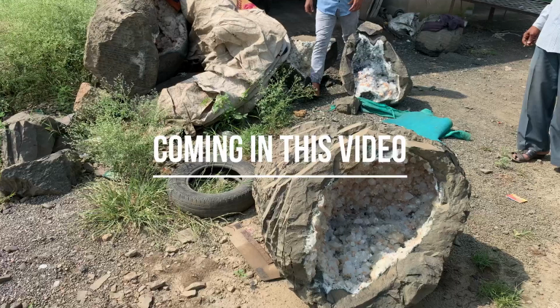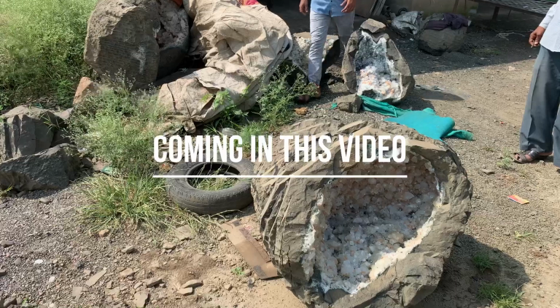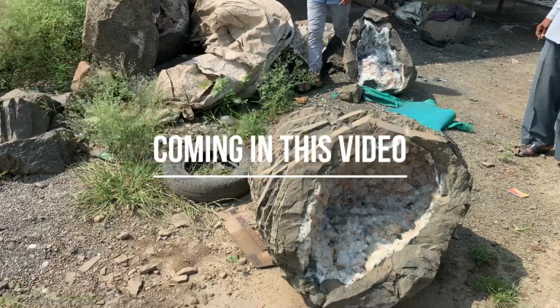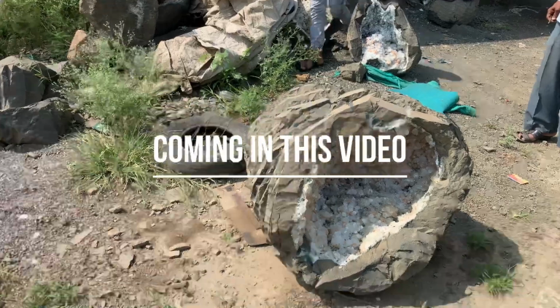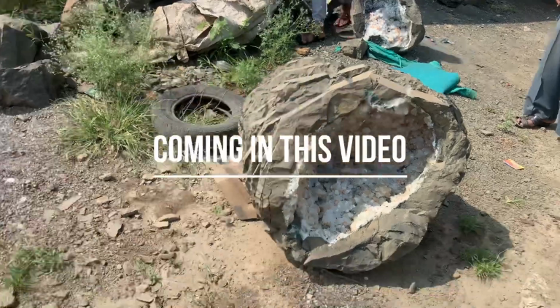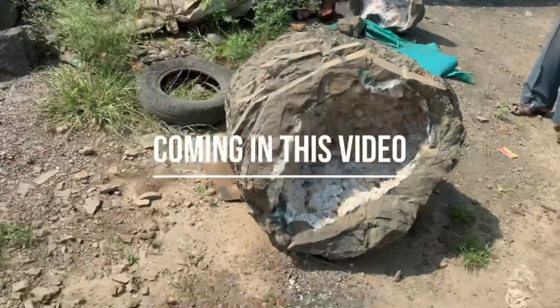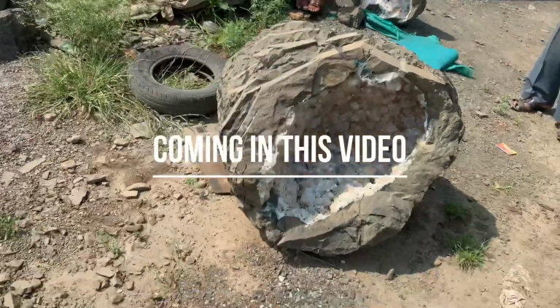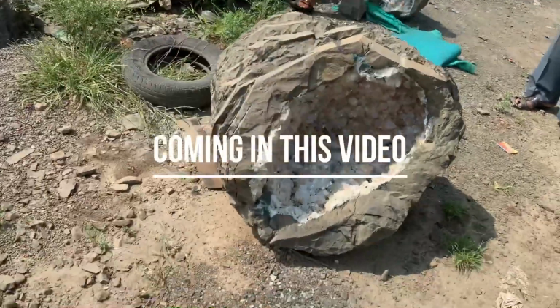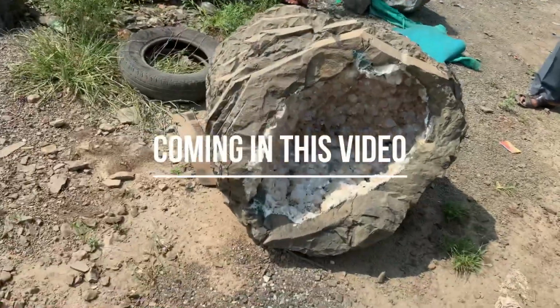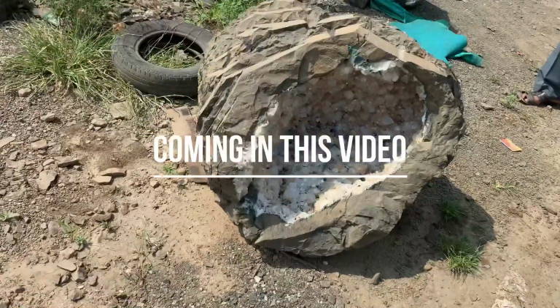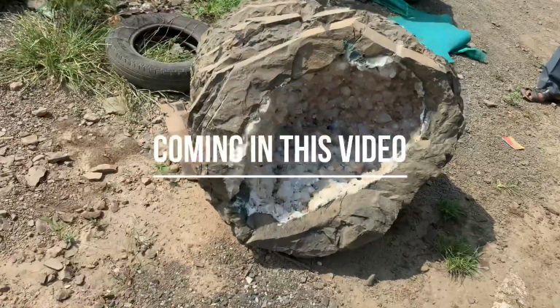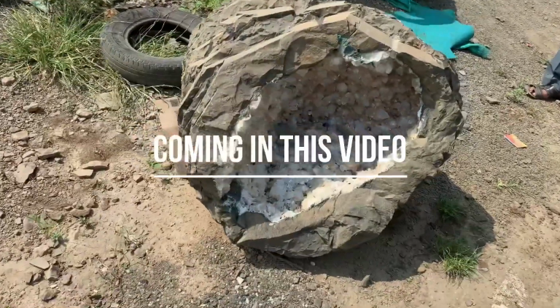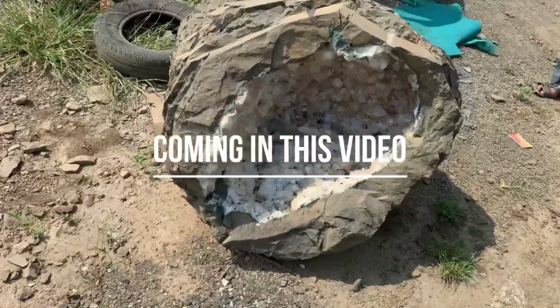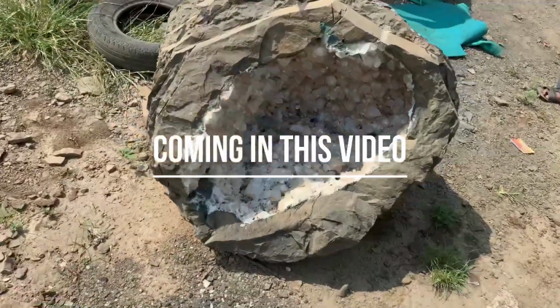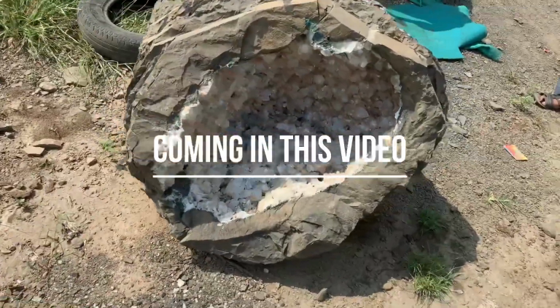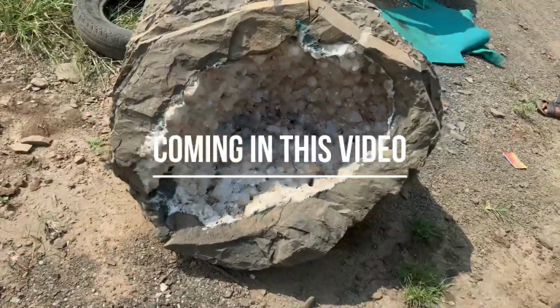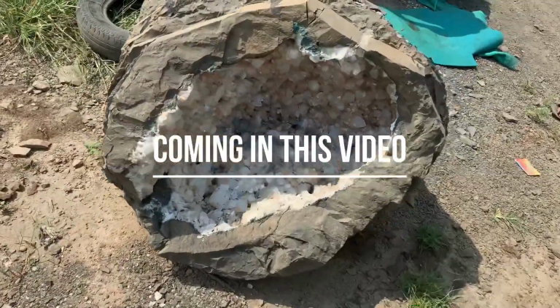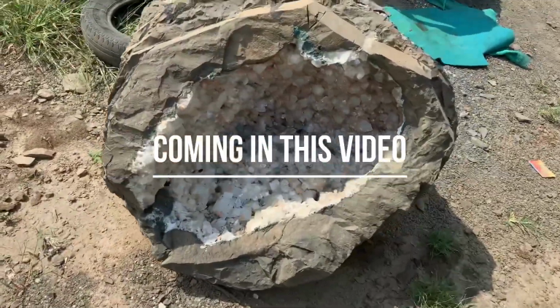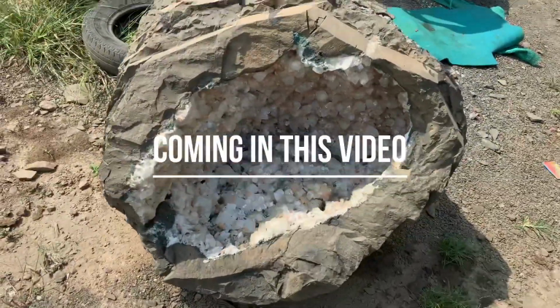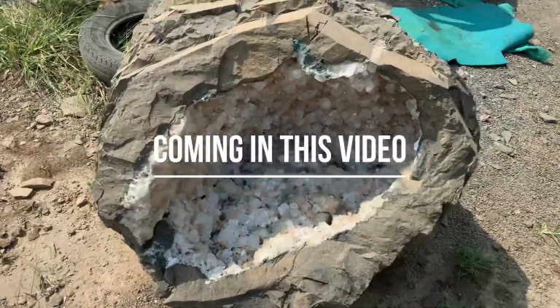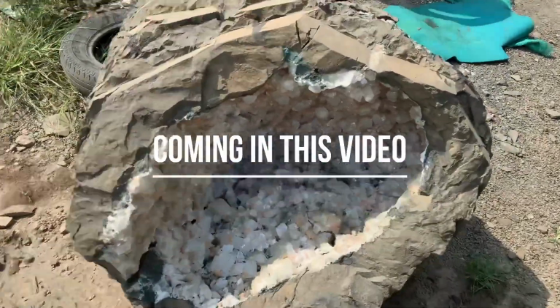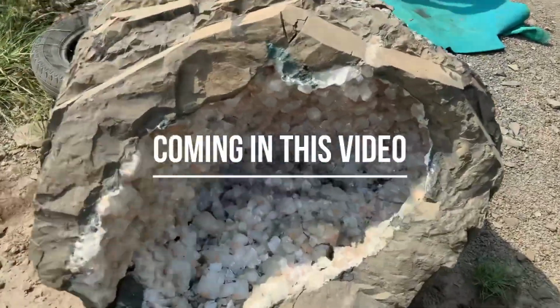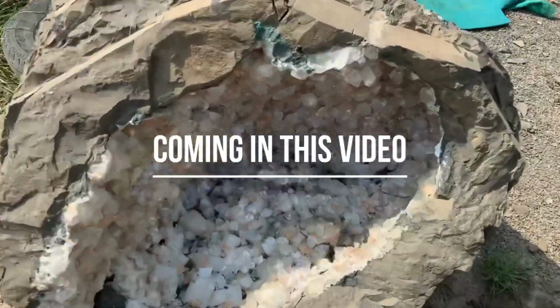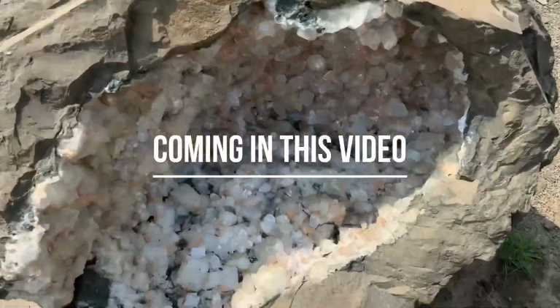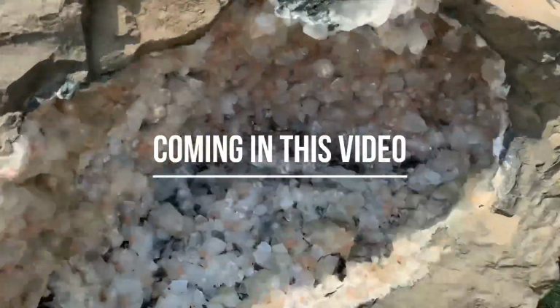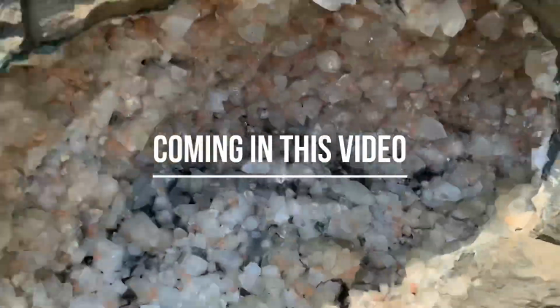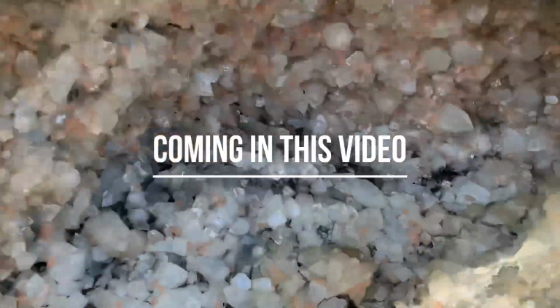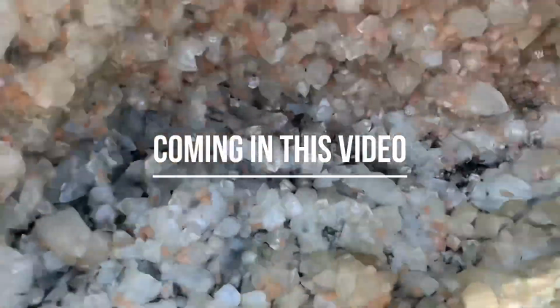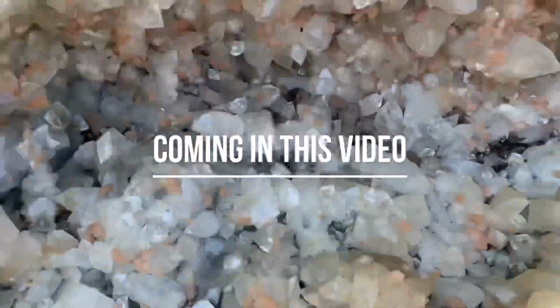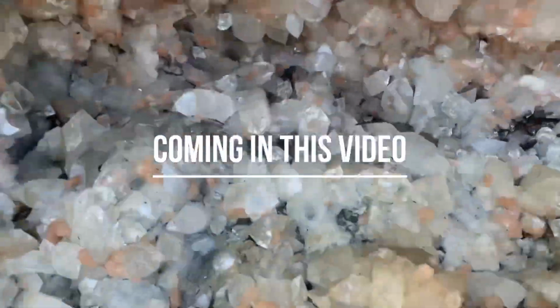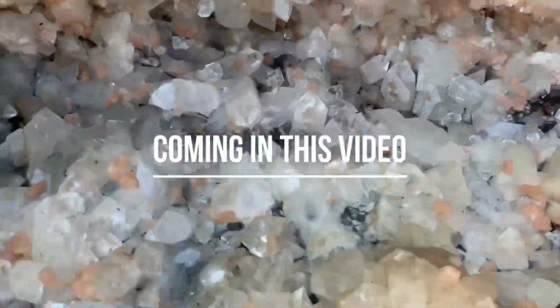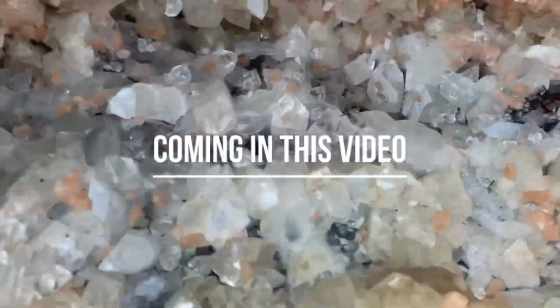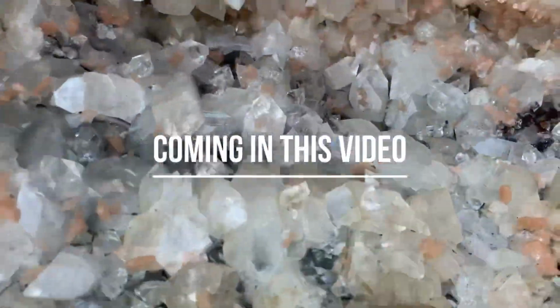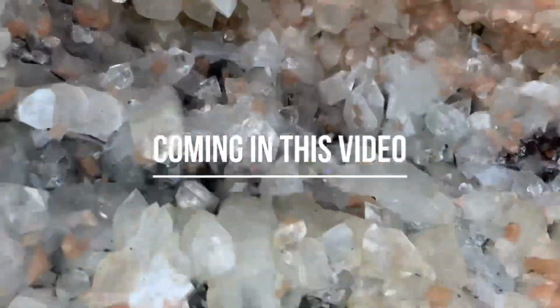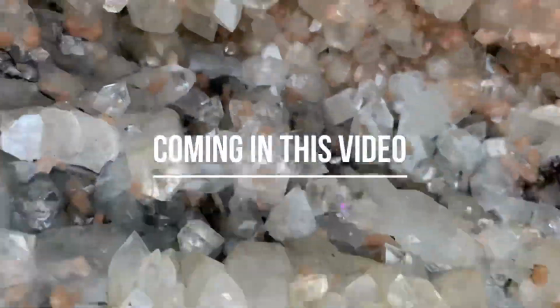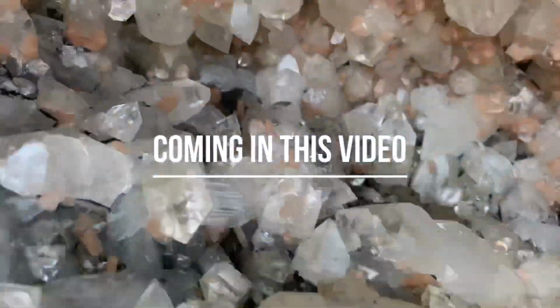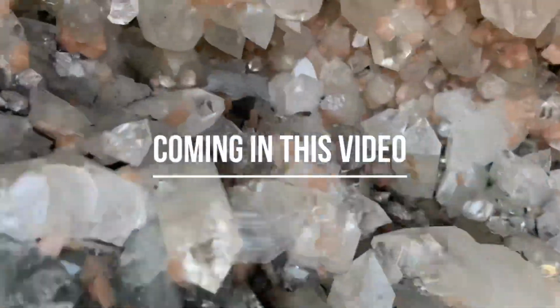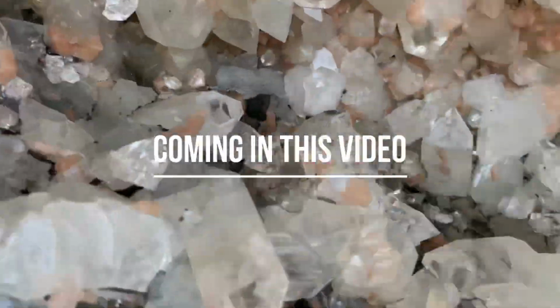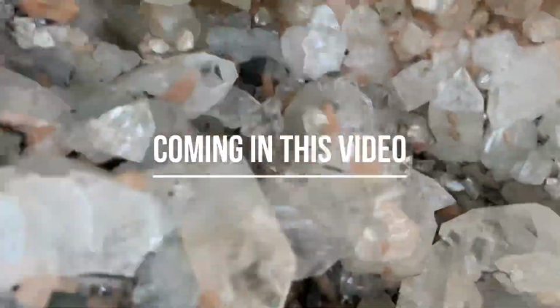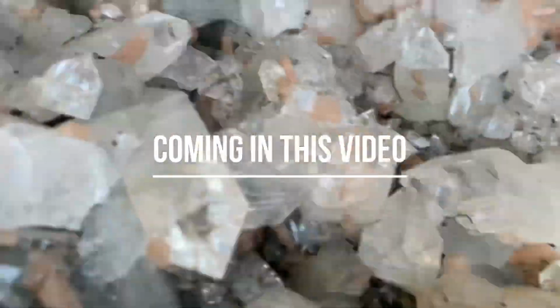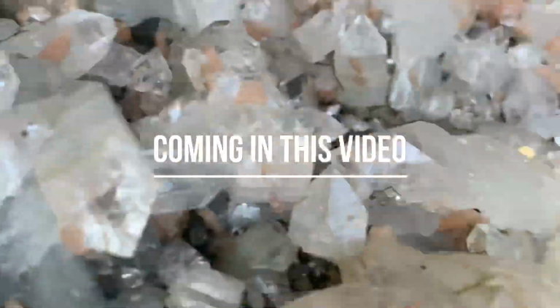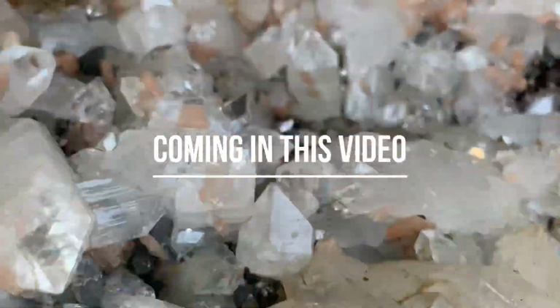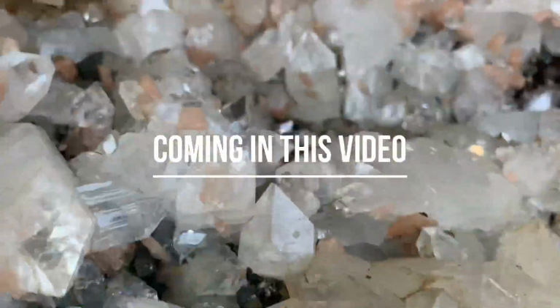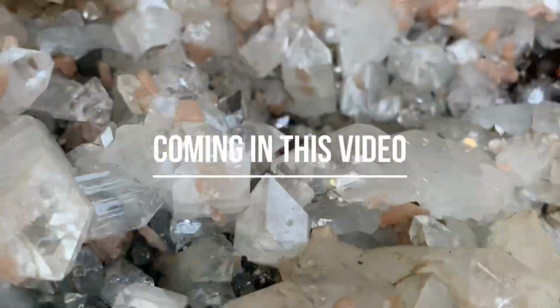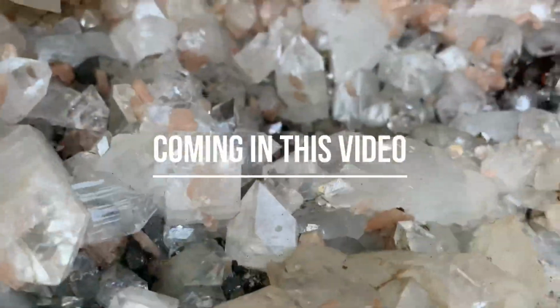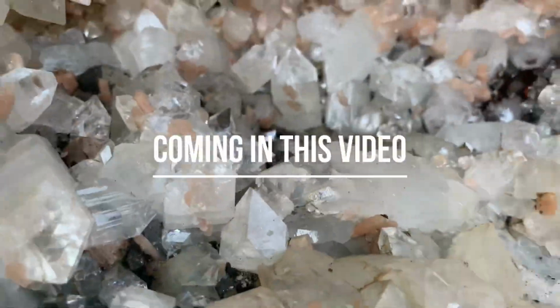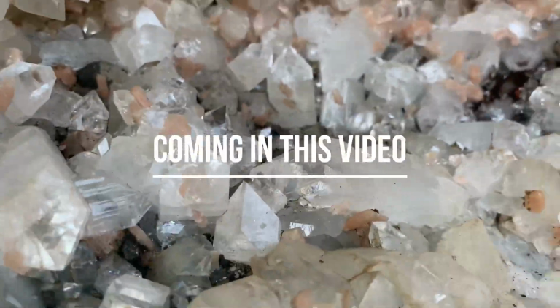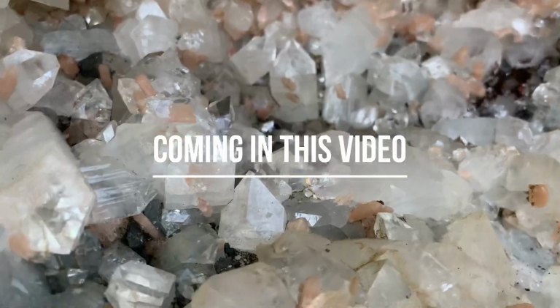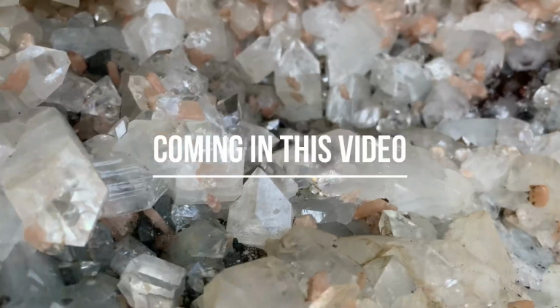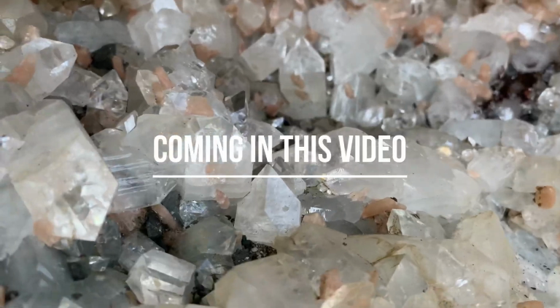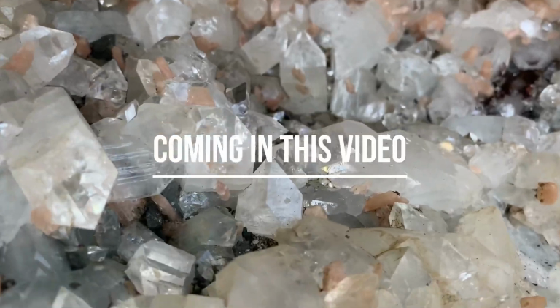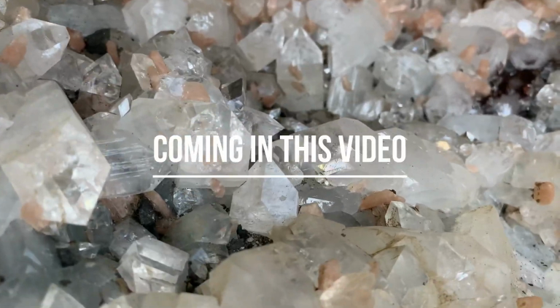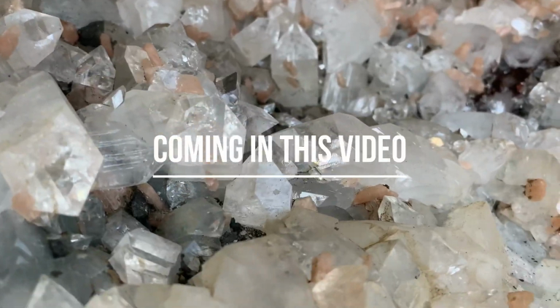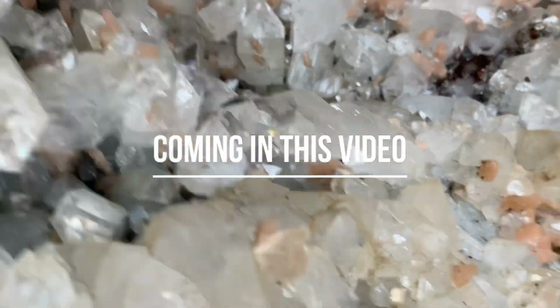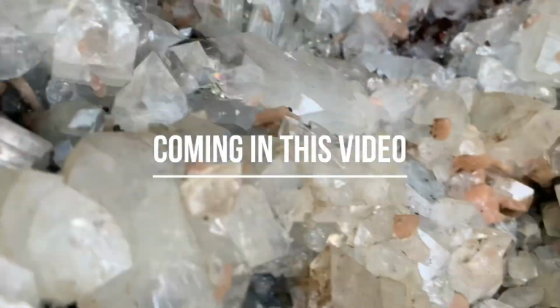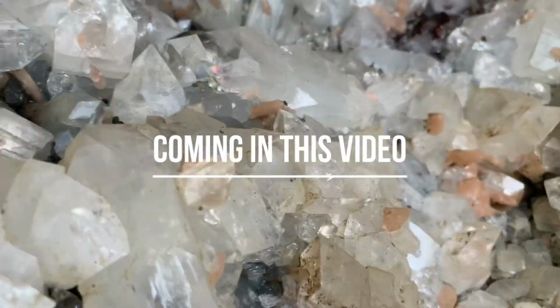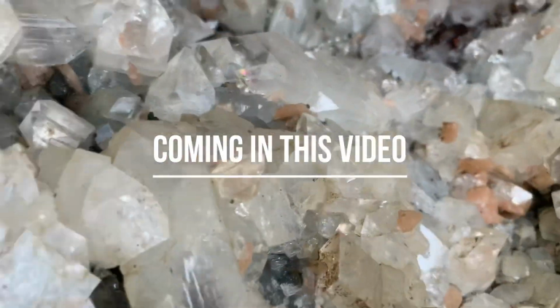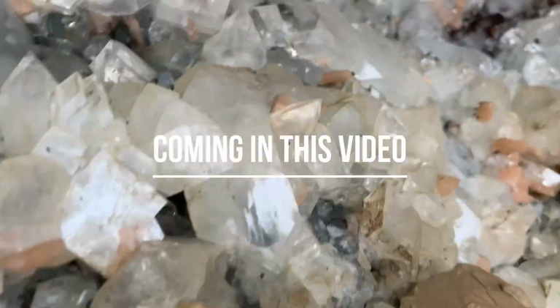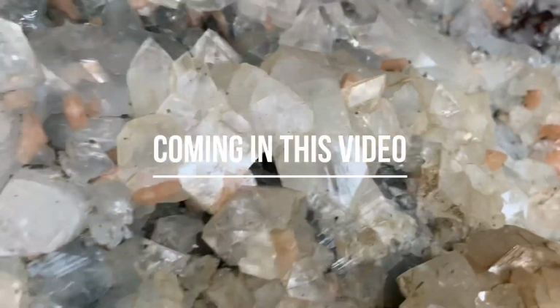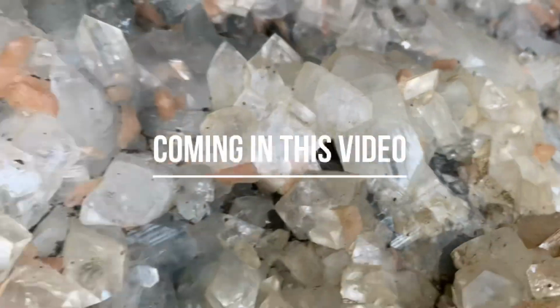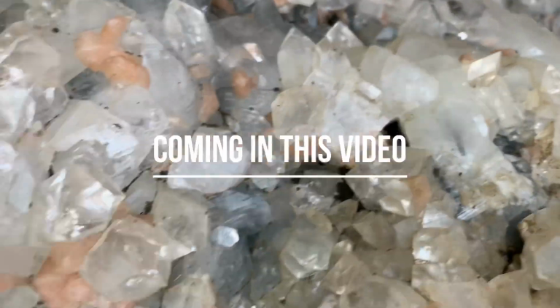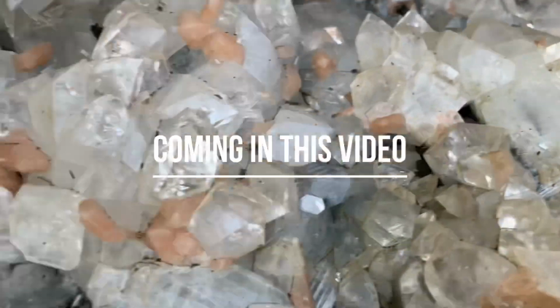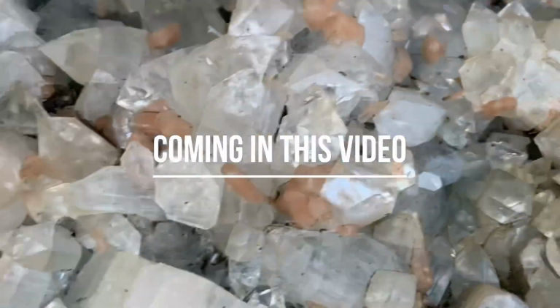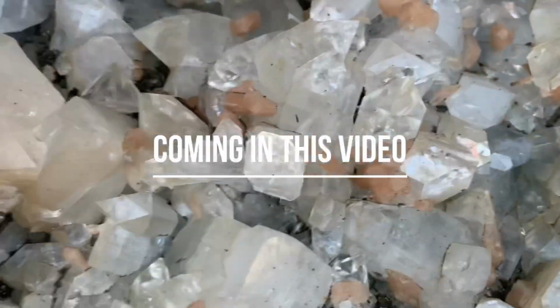Look at these crazy apophyllite geodes right here. Some of them have a little bit of jungoldite in it.